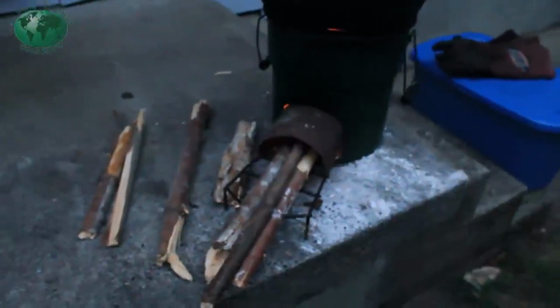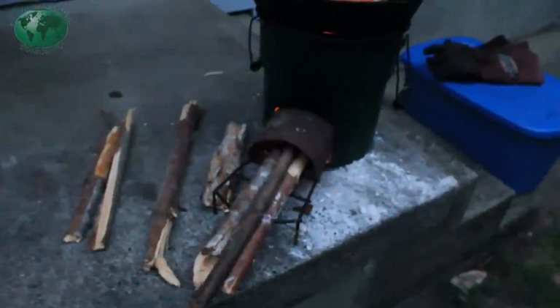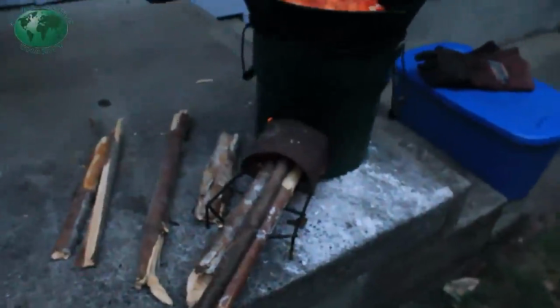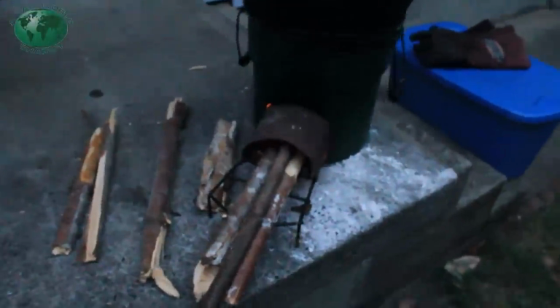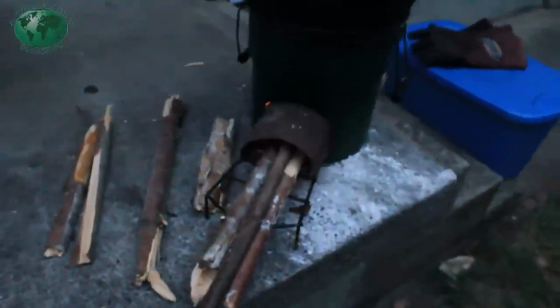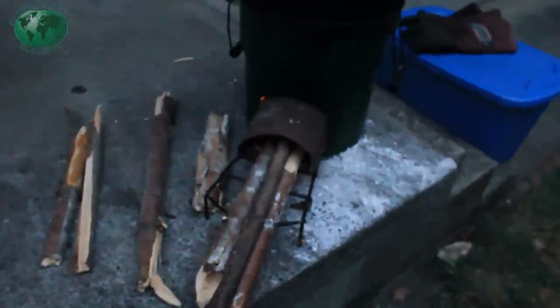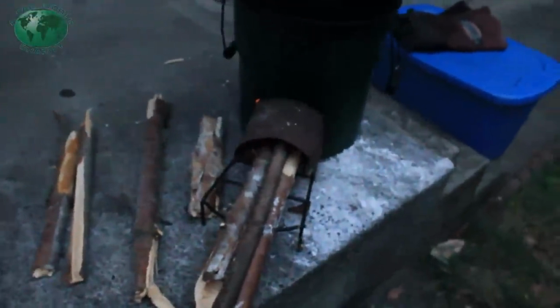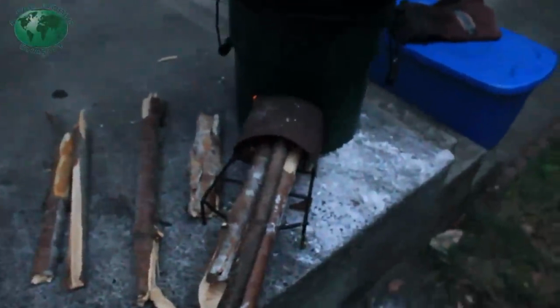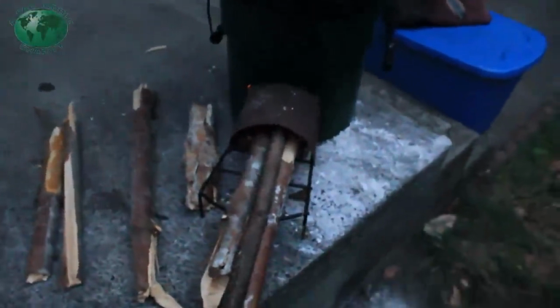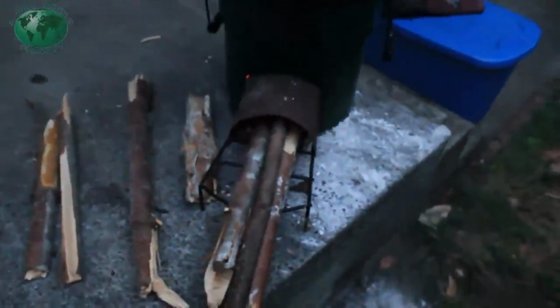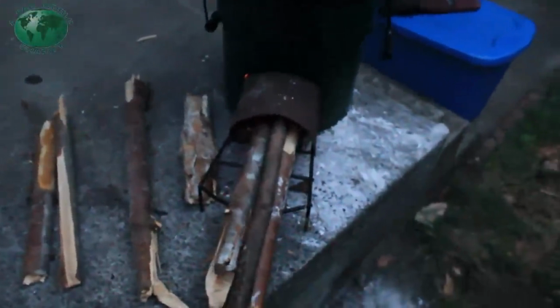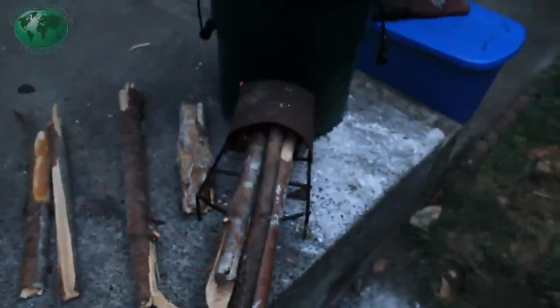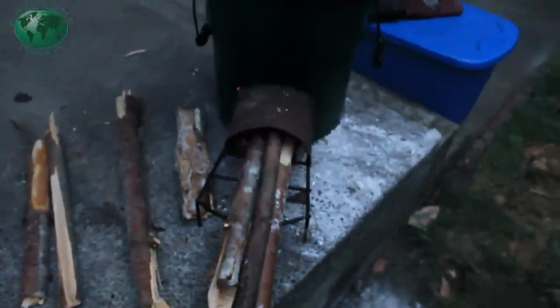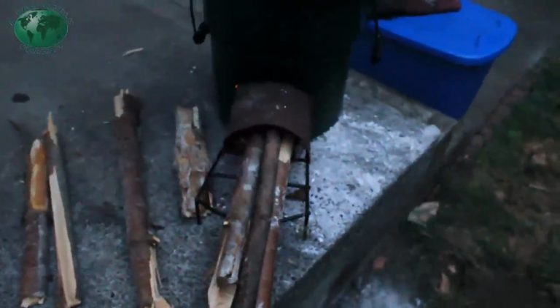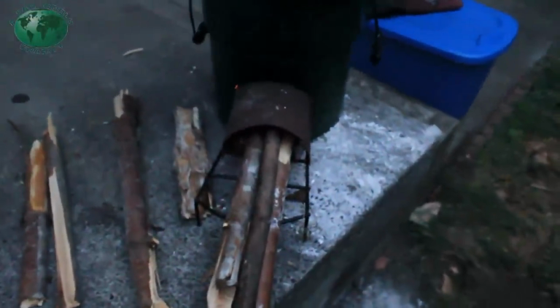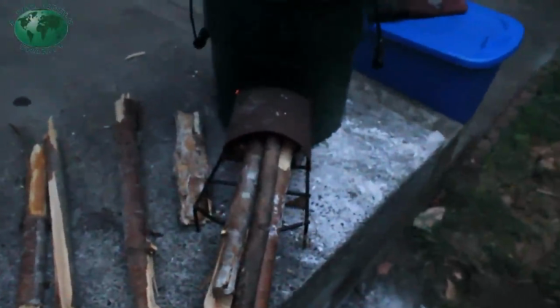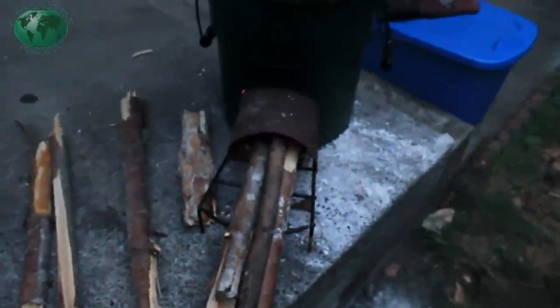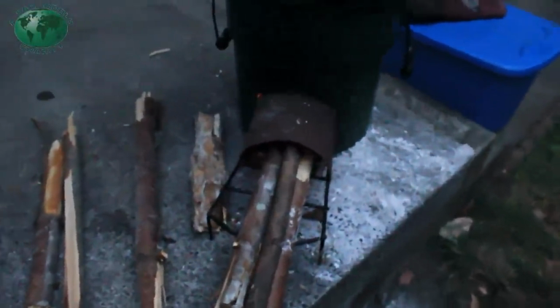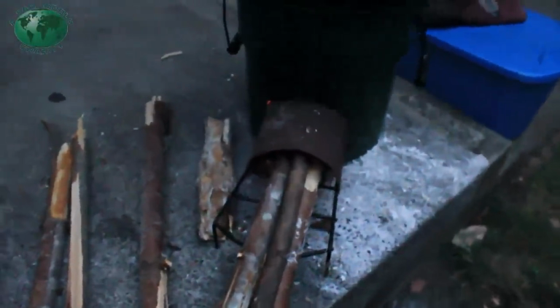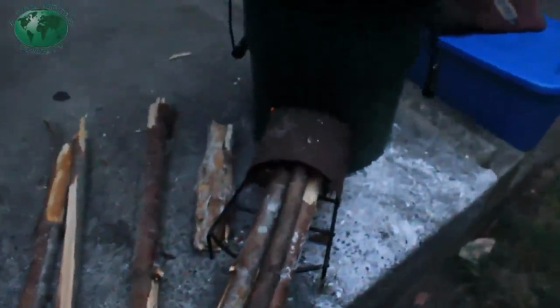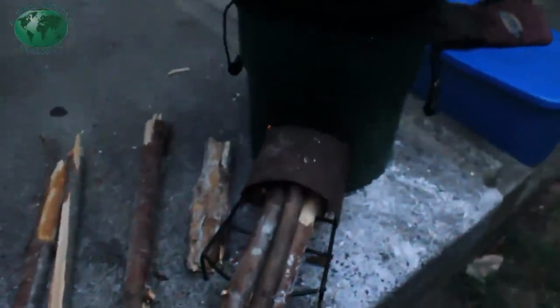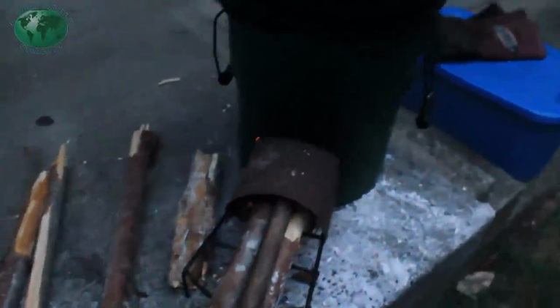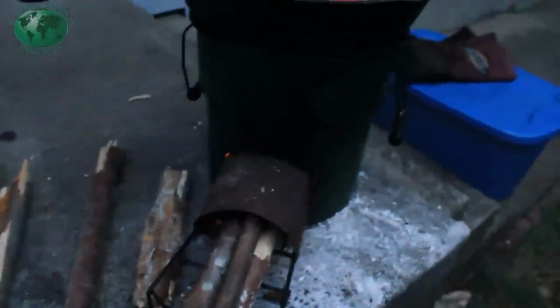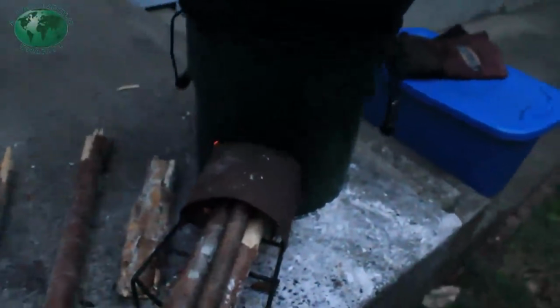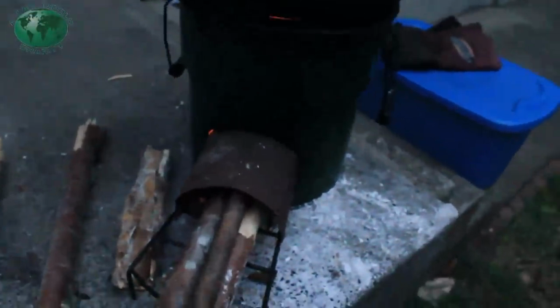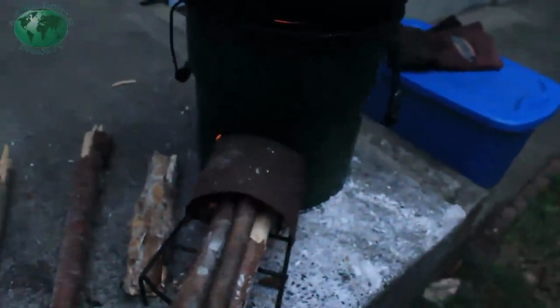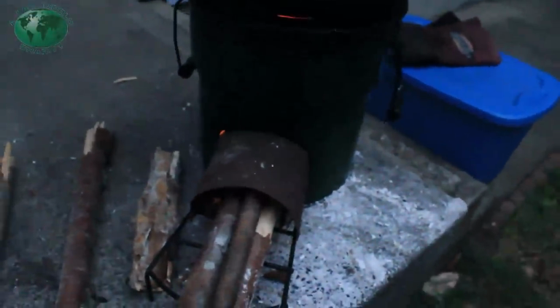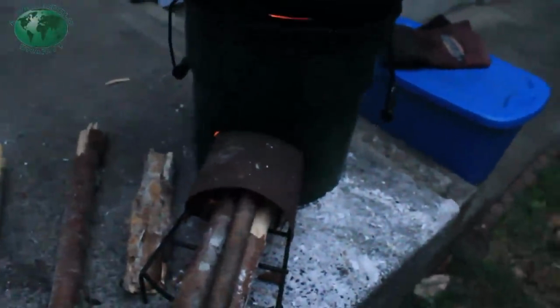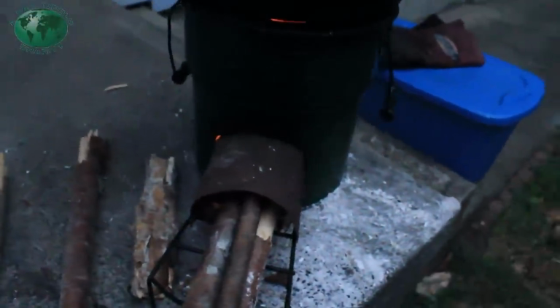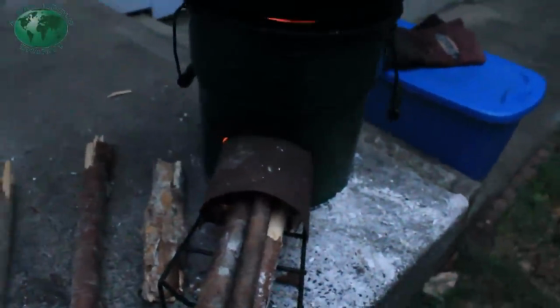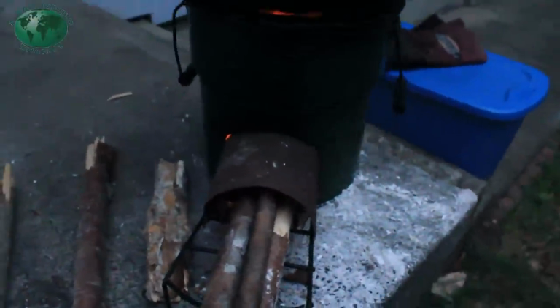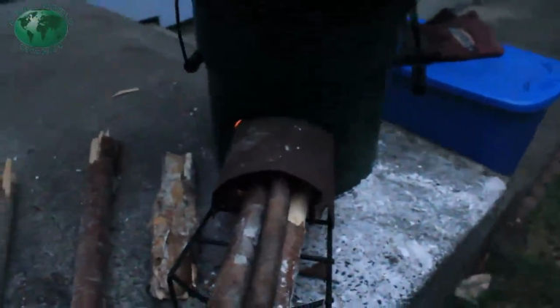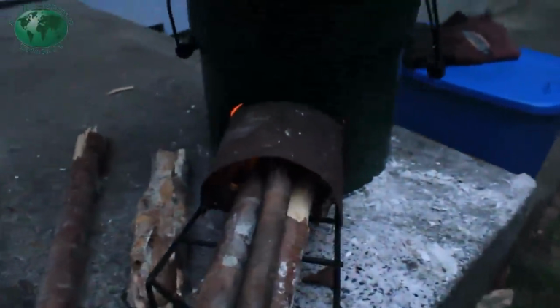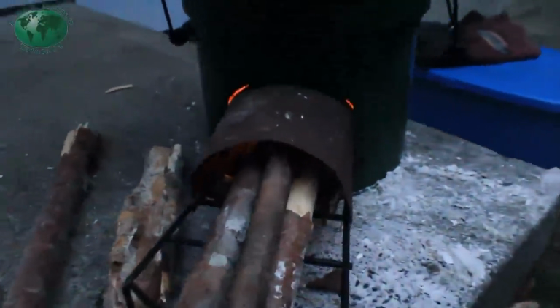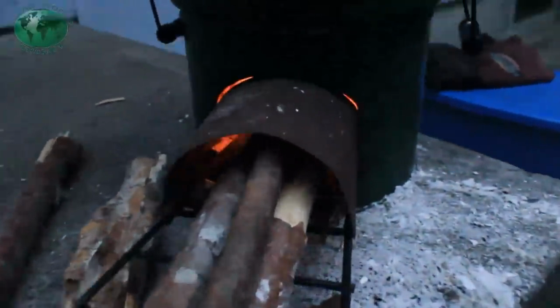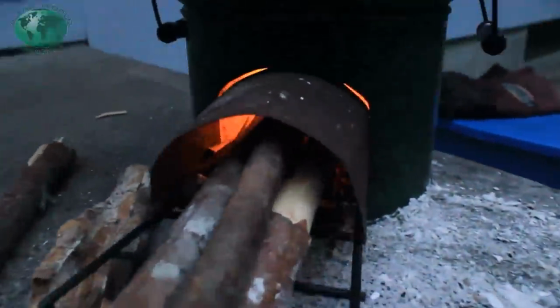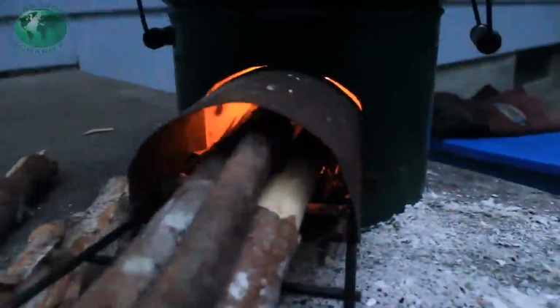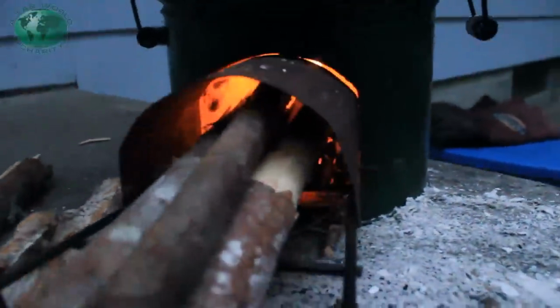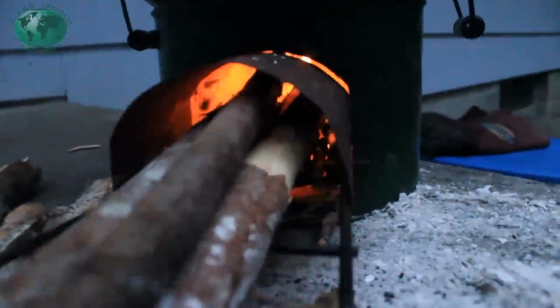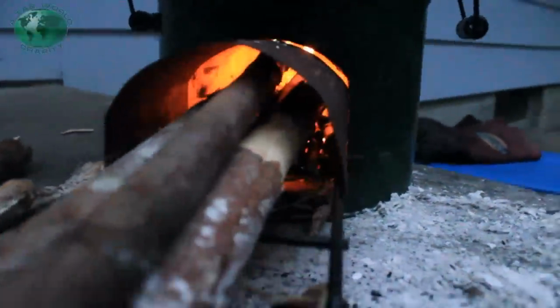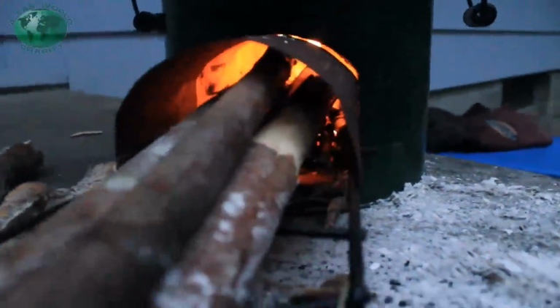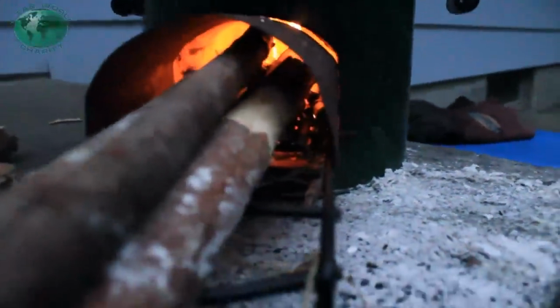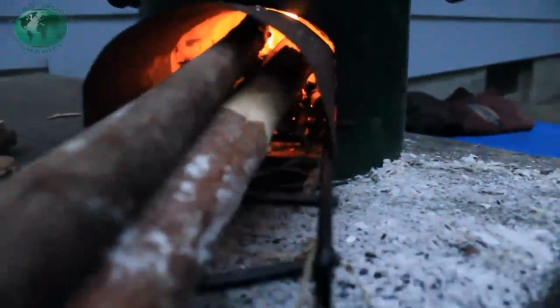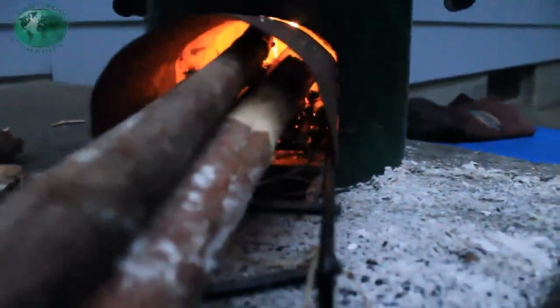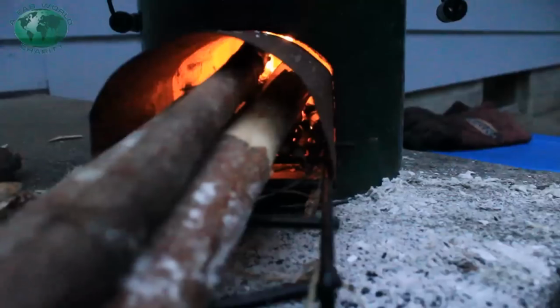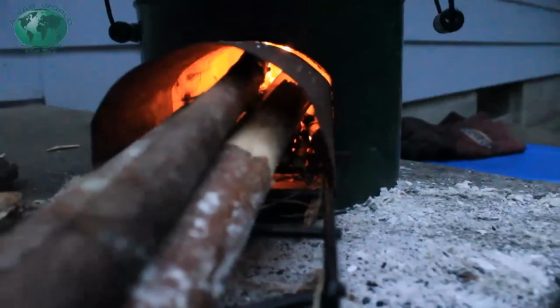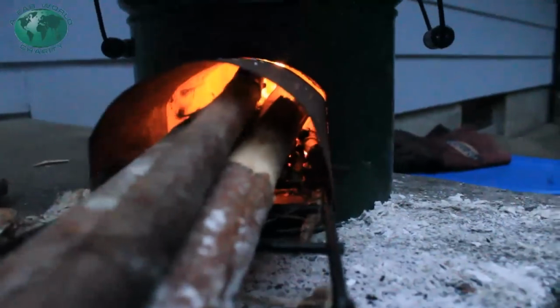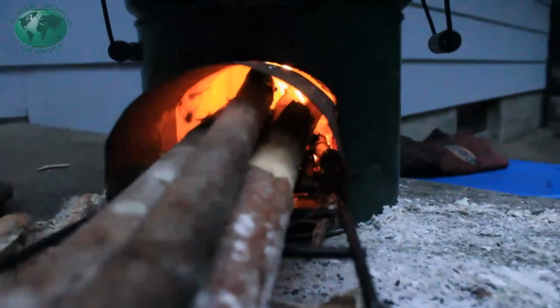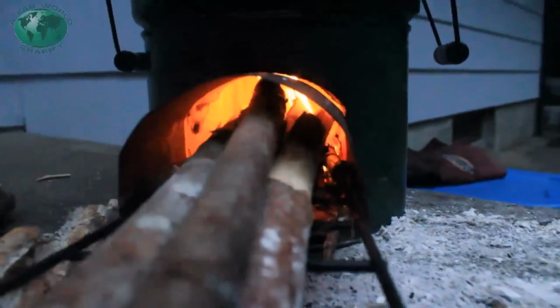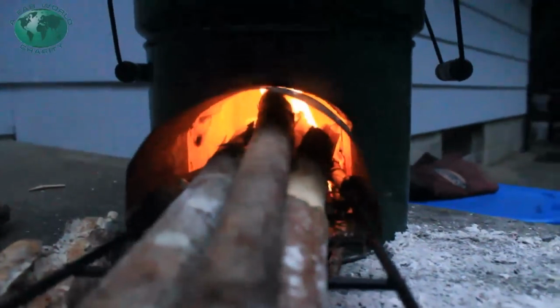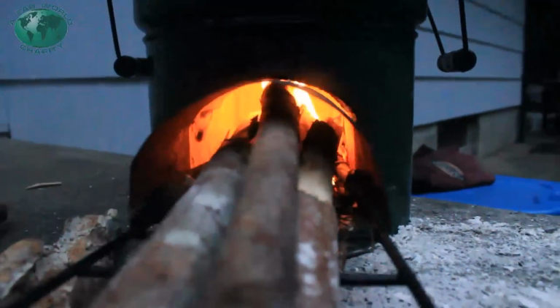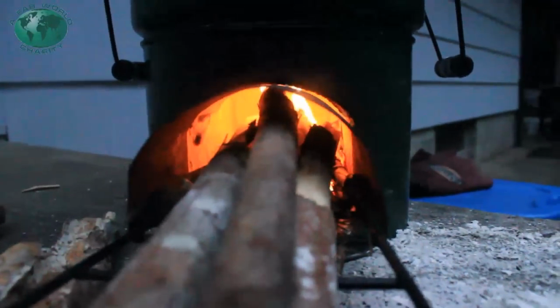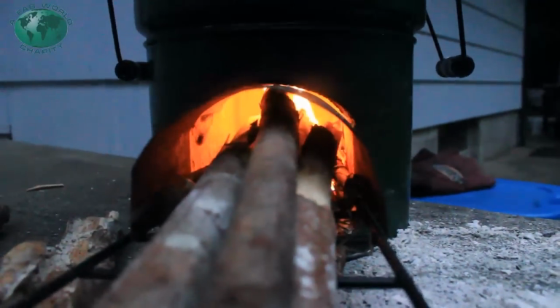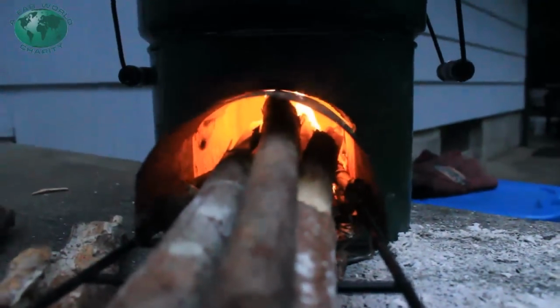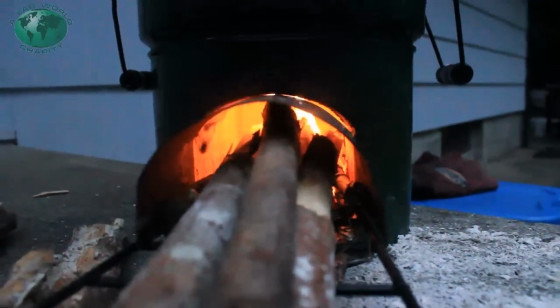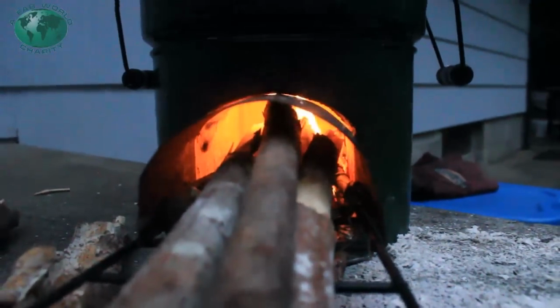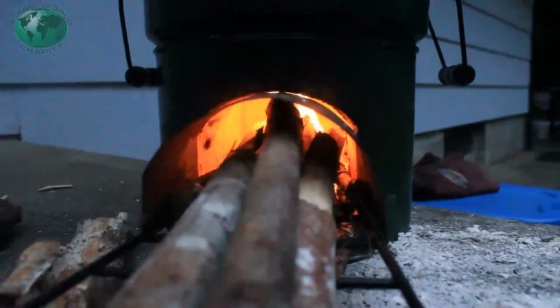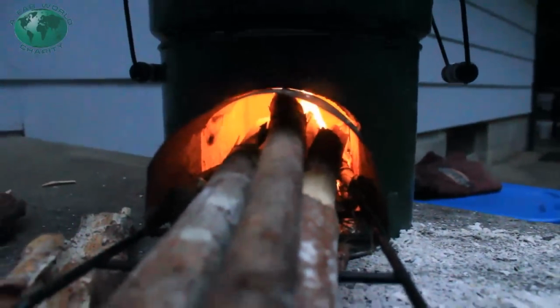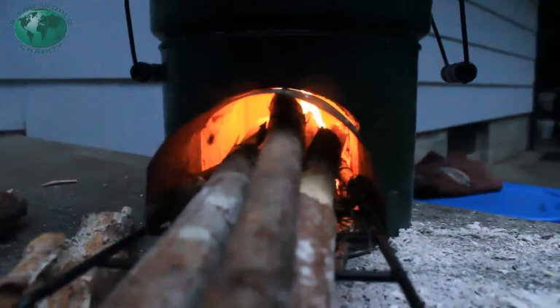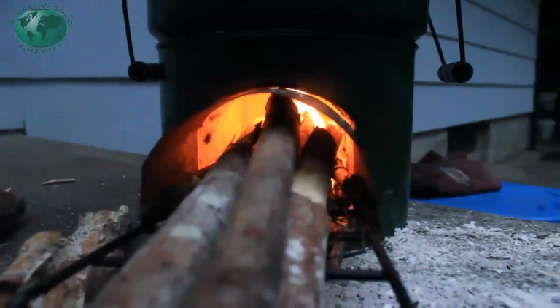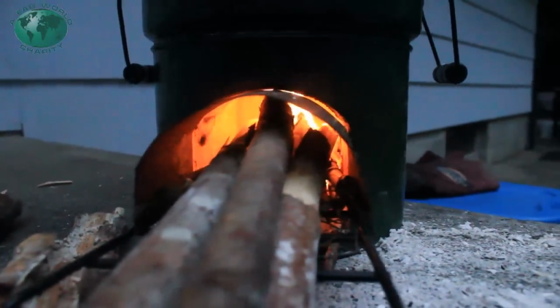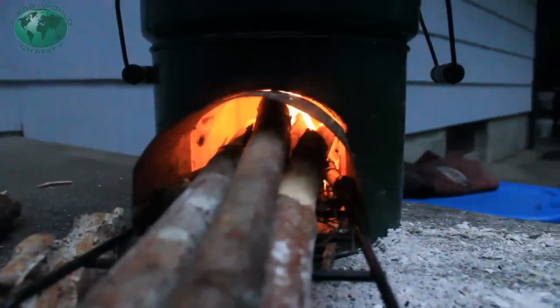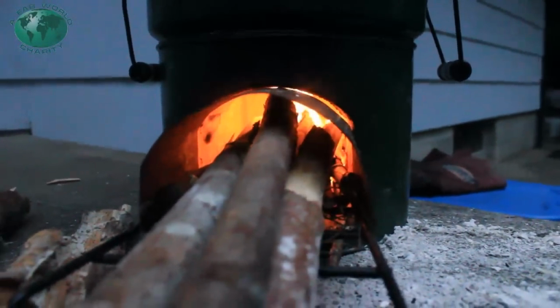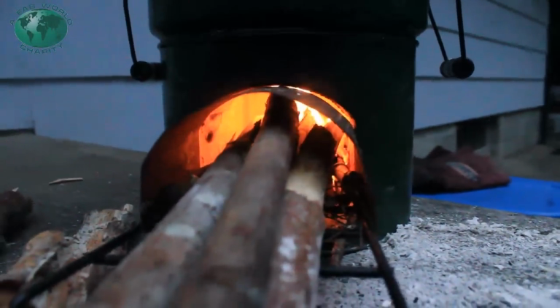I added the longer wood. That smaller wood's burning up pretty good, and I want a nice hot fire to cook this food up.